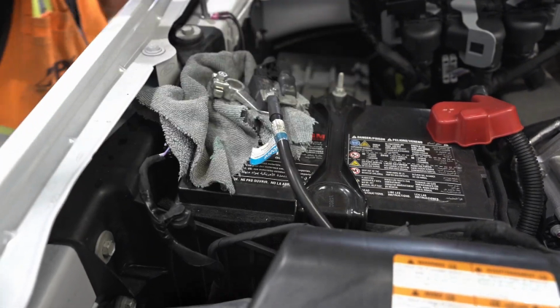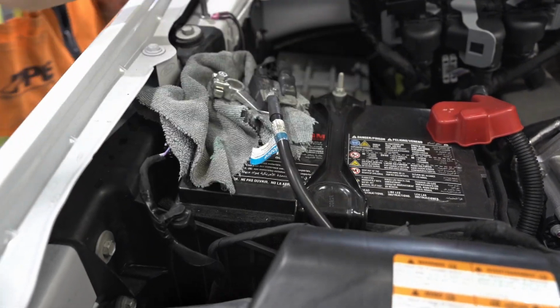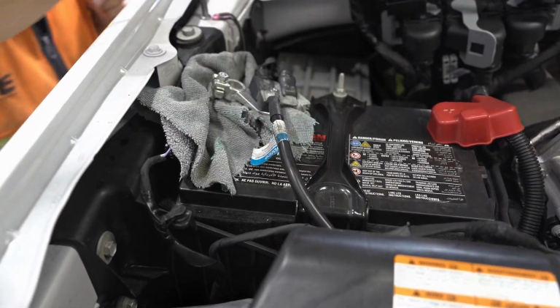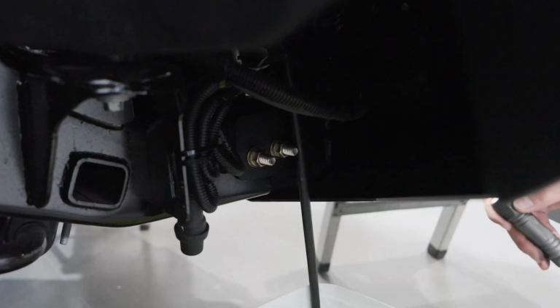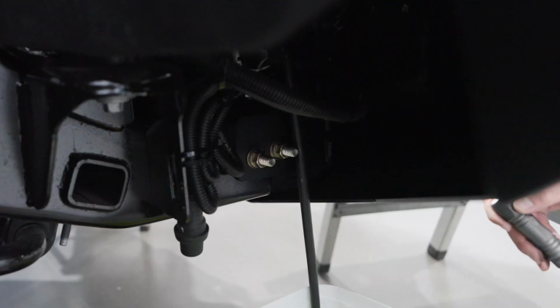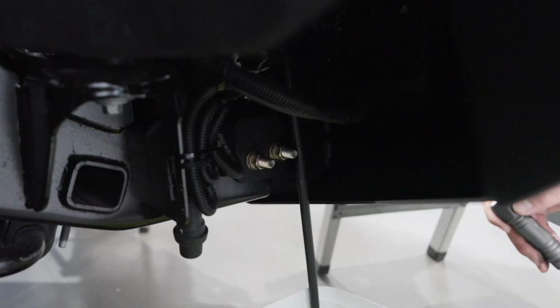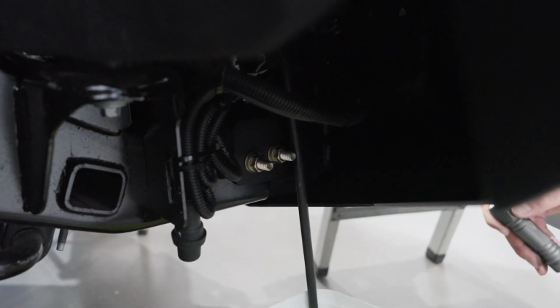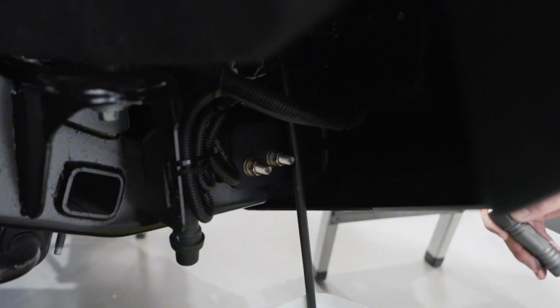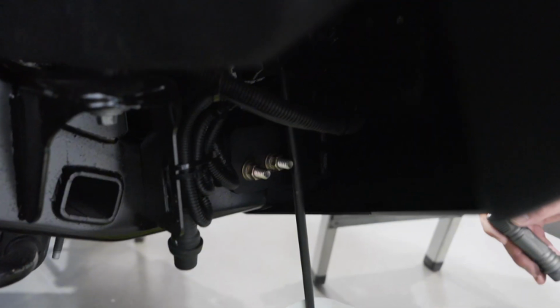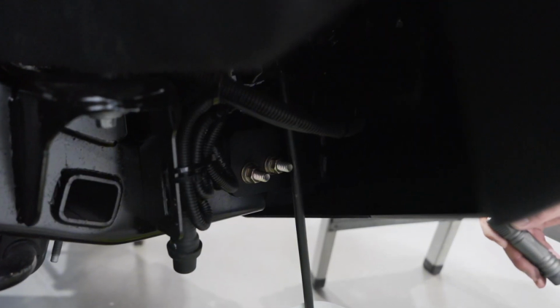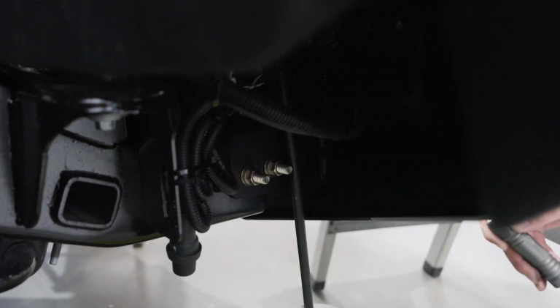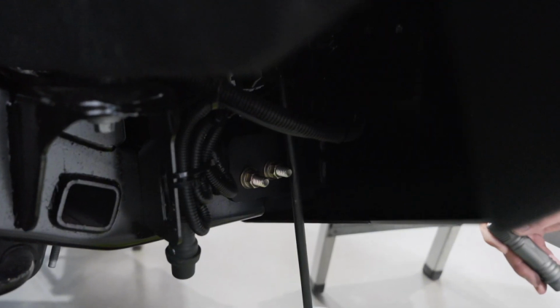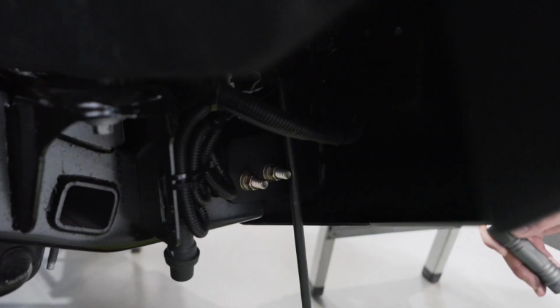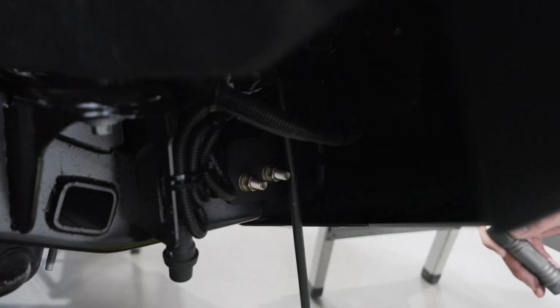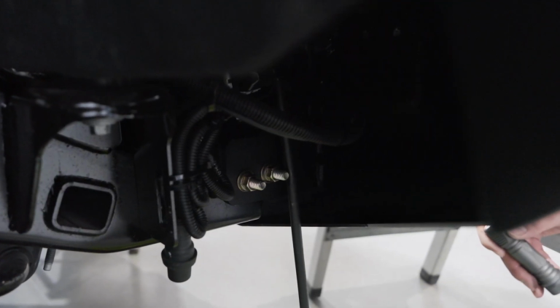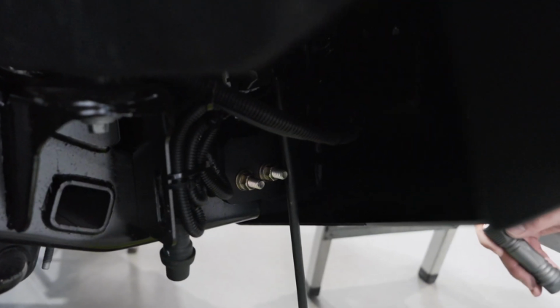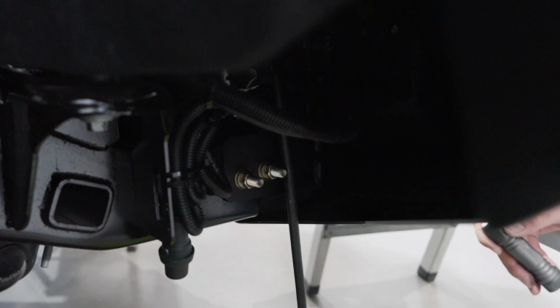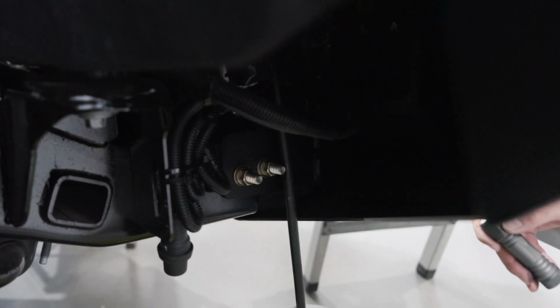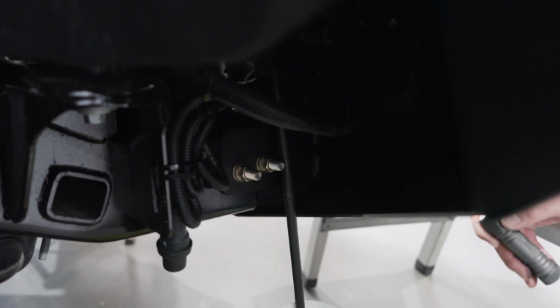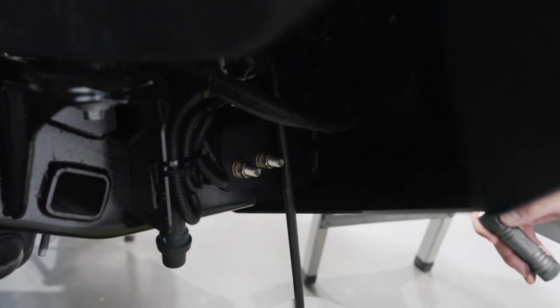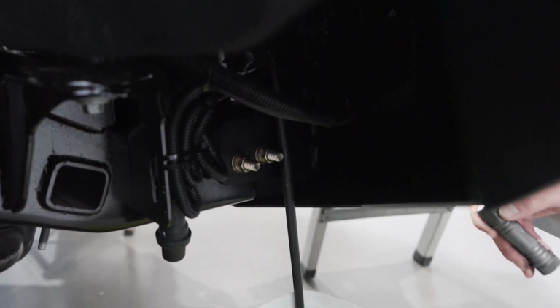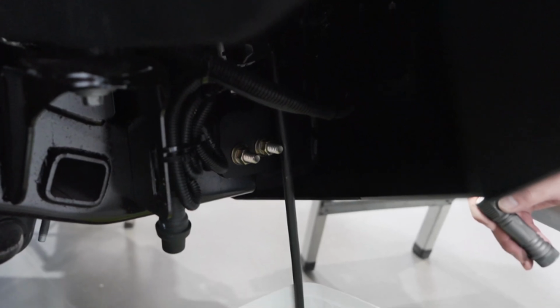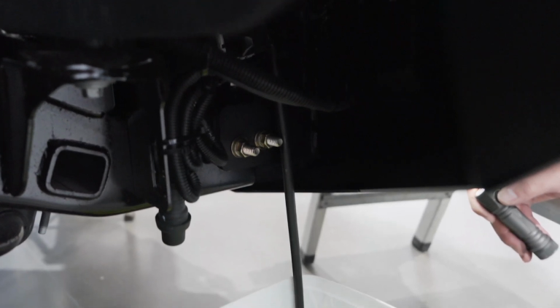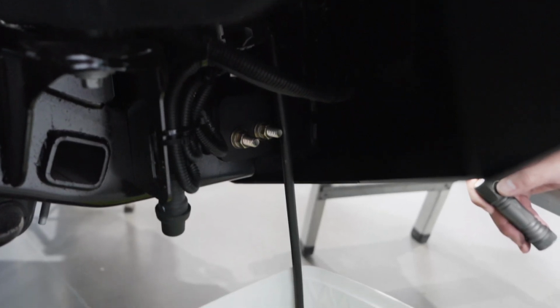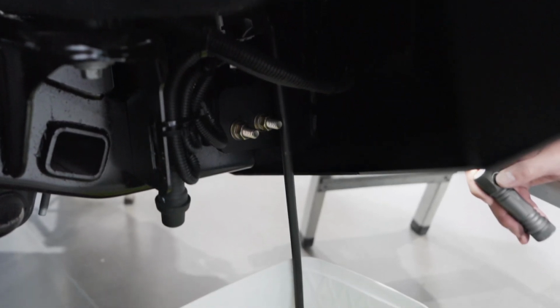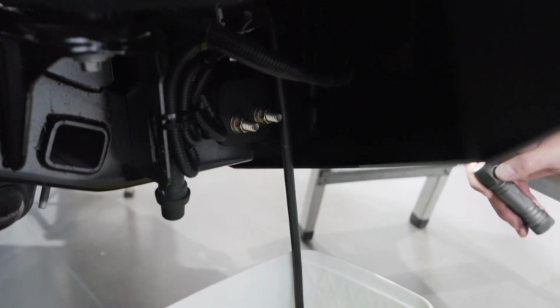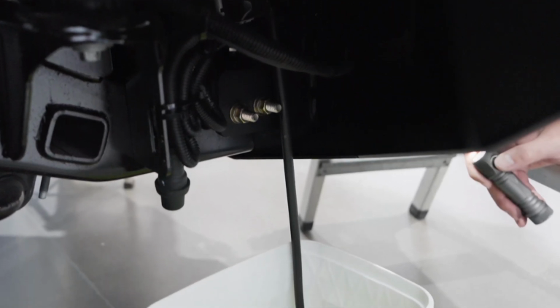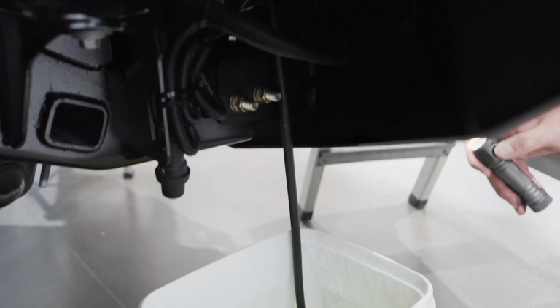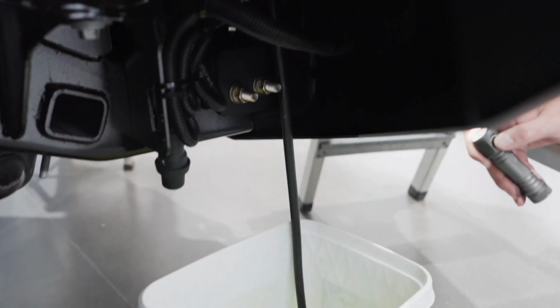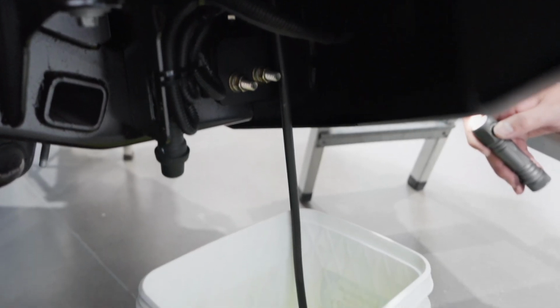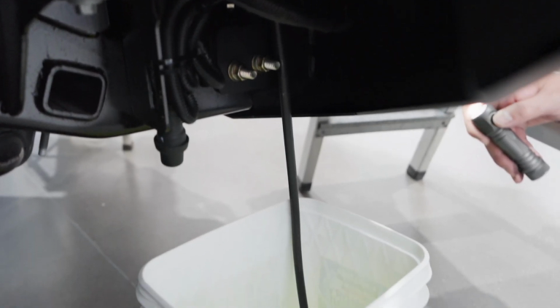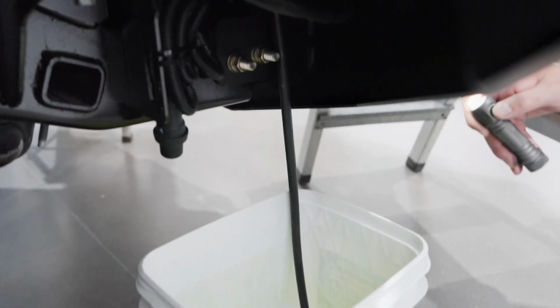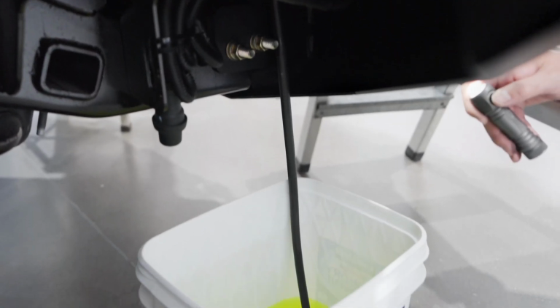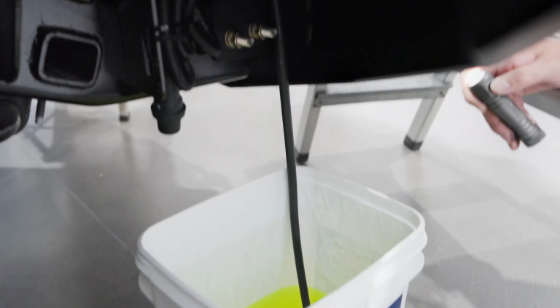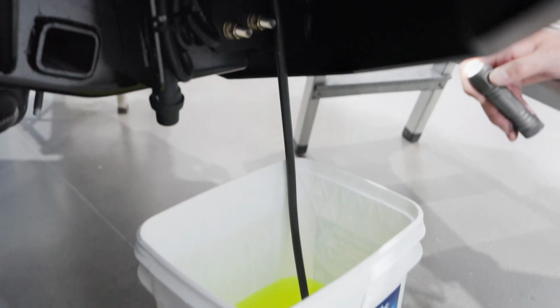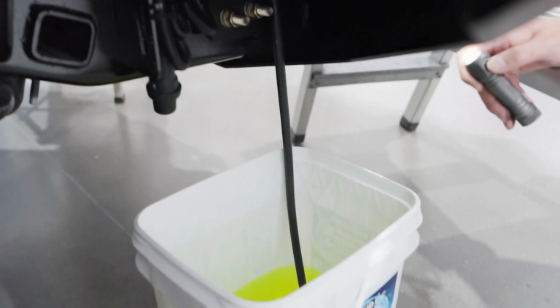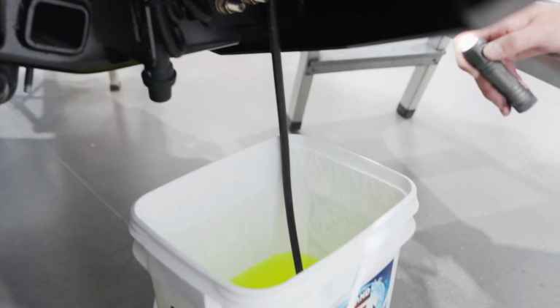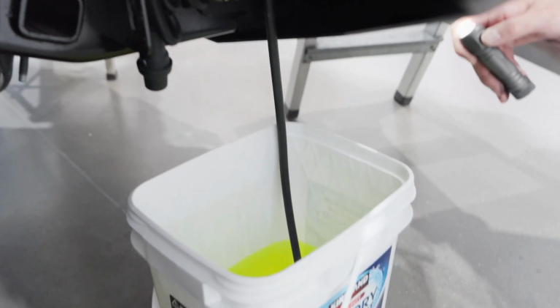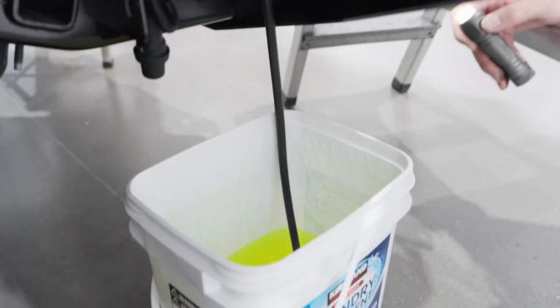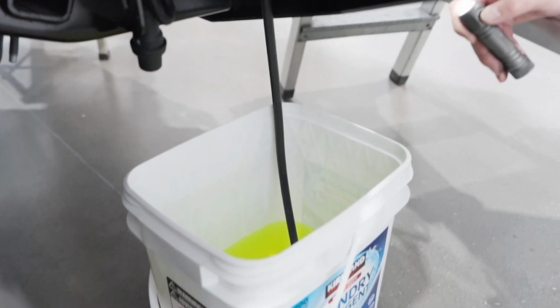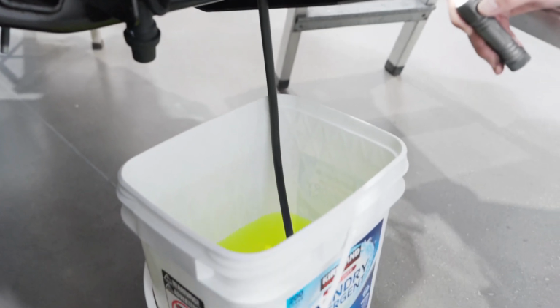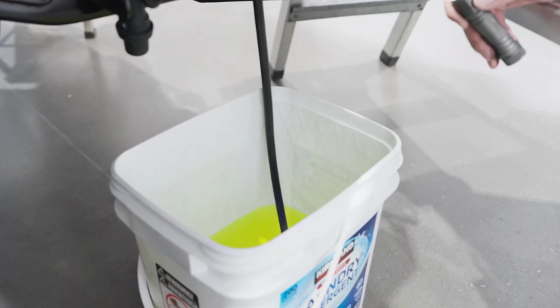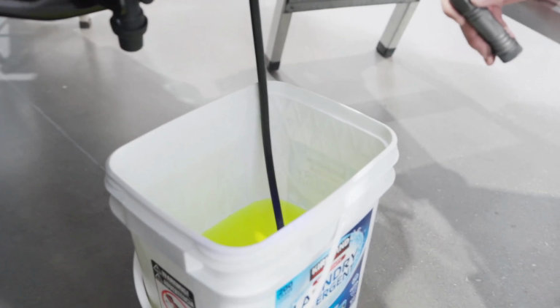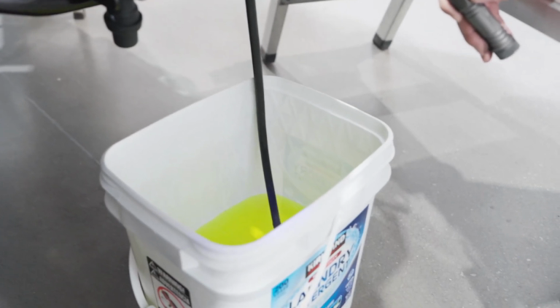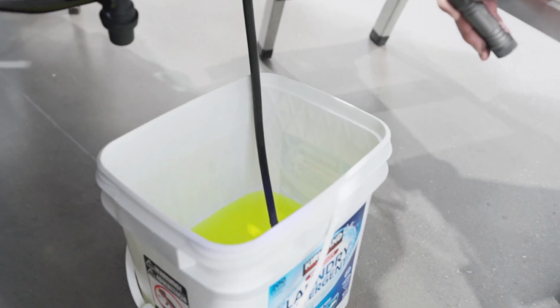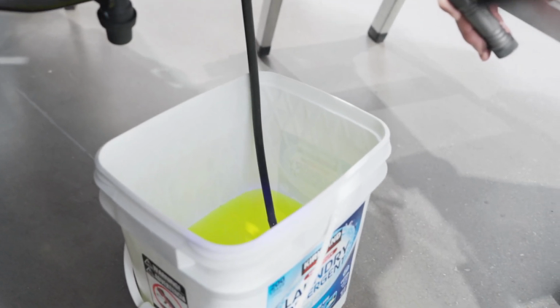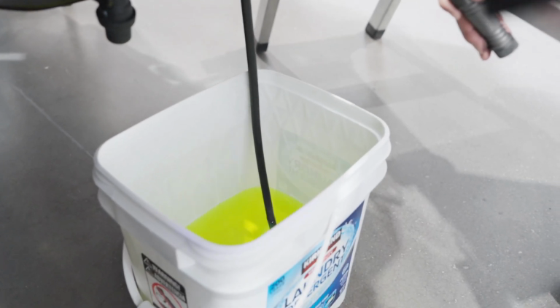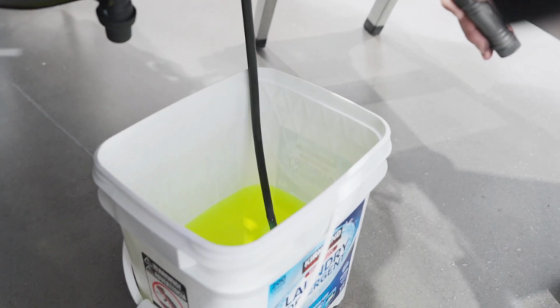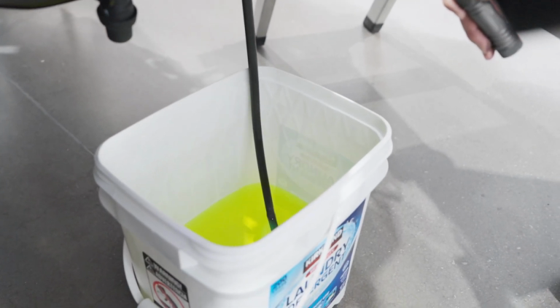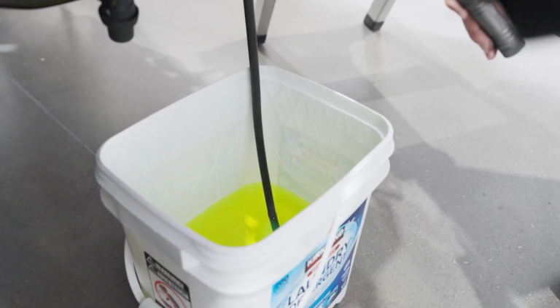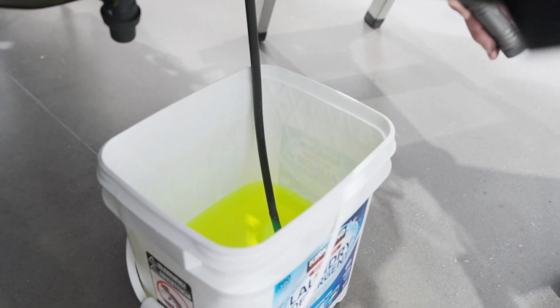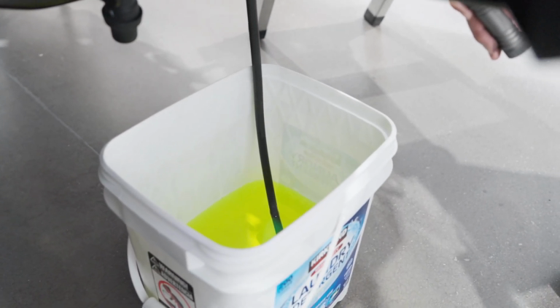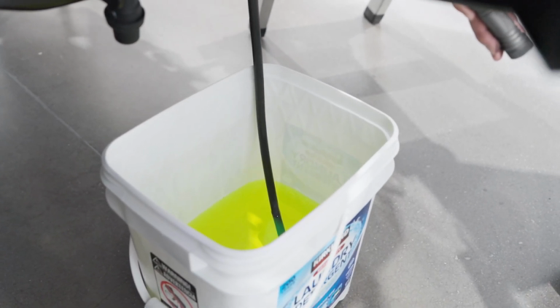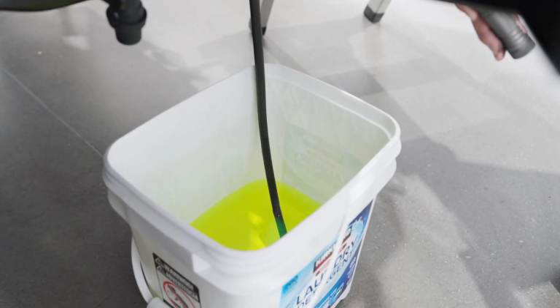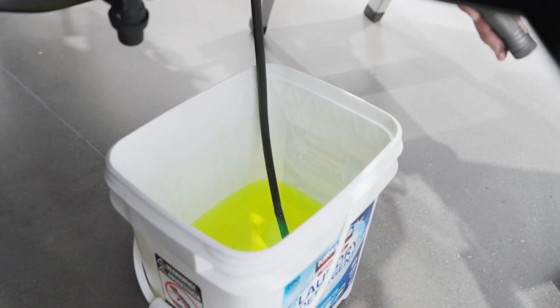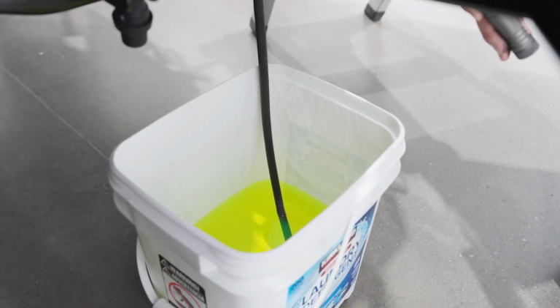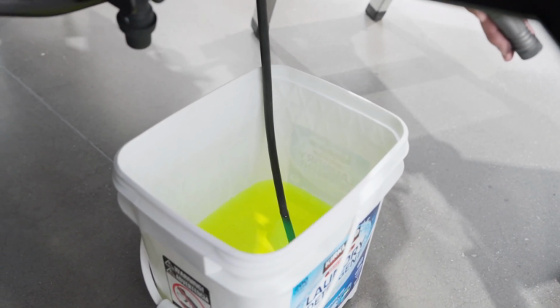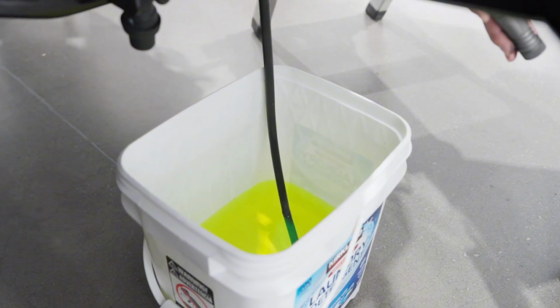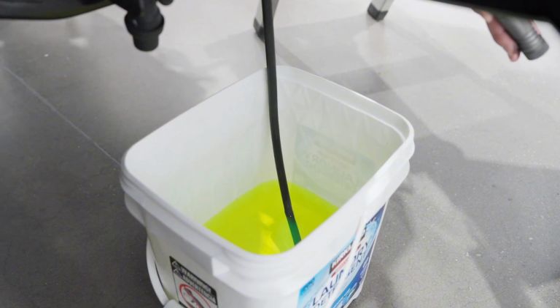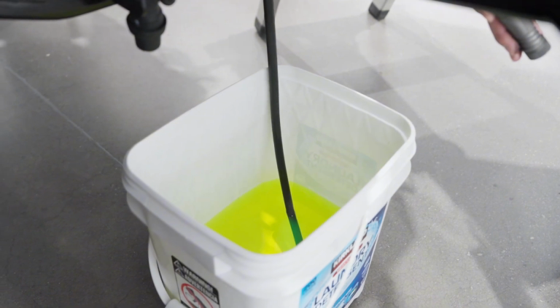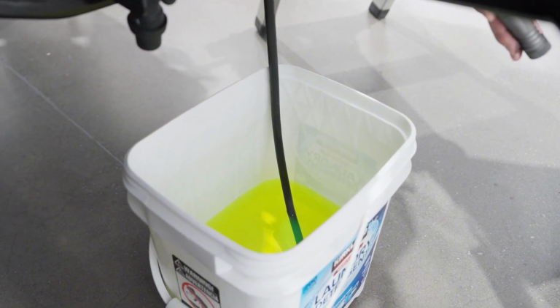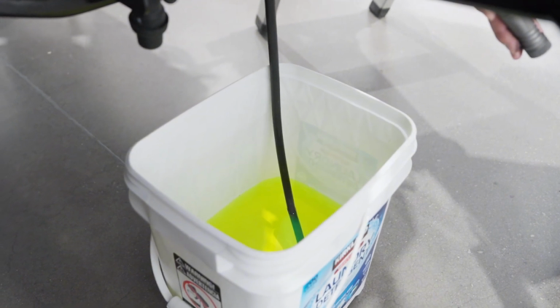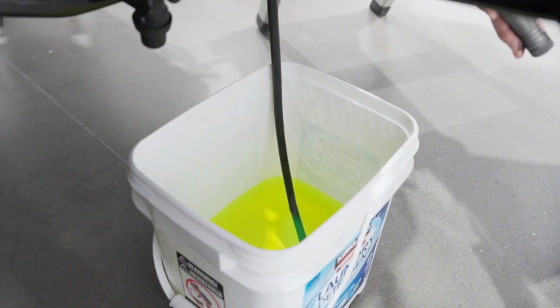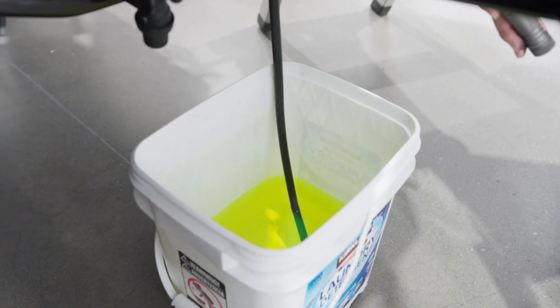Step 2: Drain coolant from the primary radiator. For HO applications, also drain coolant from the secondary radiator.